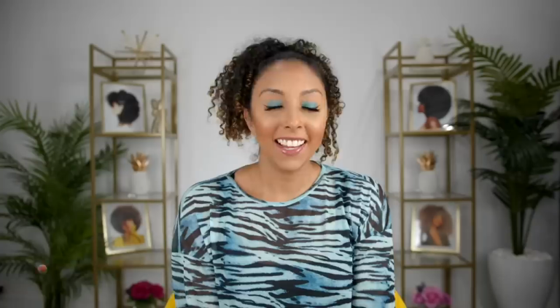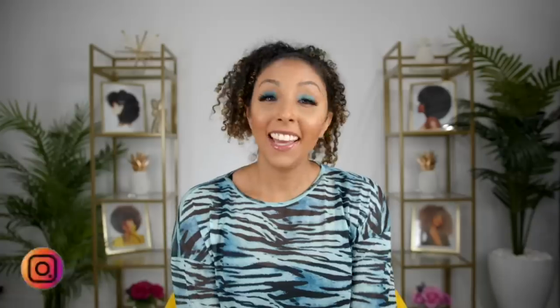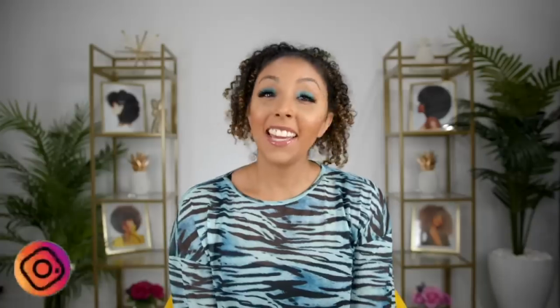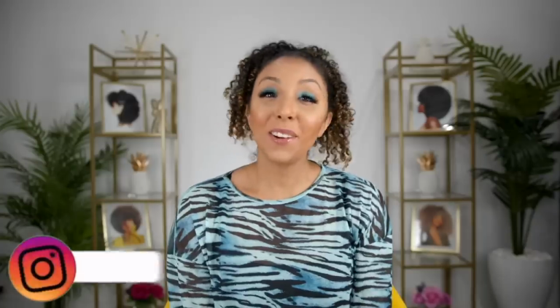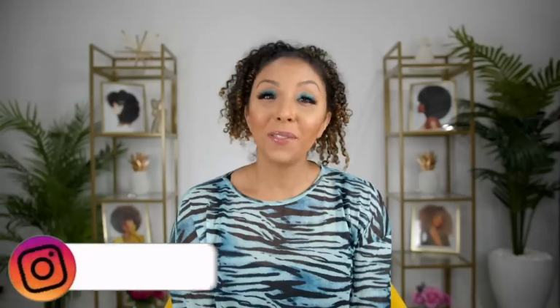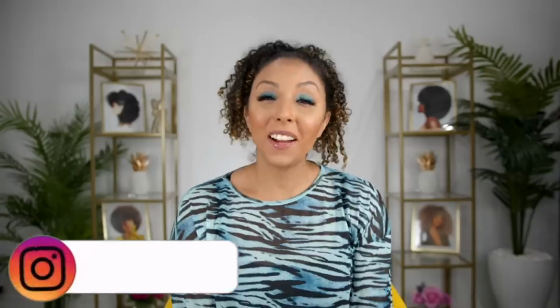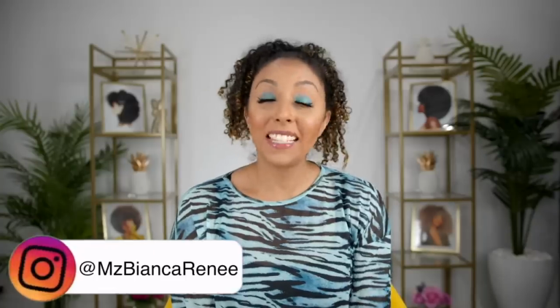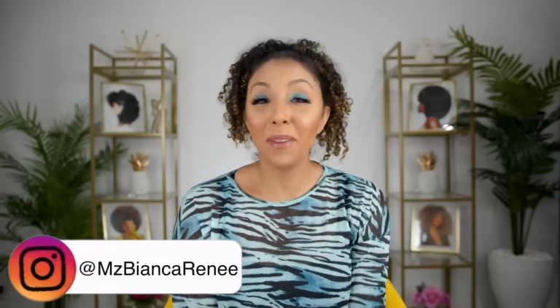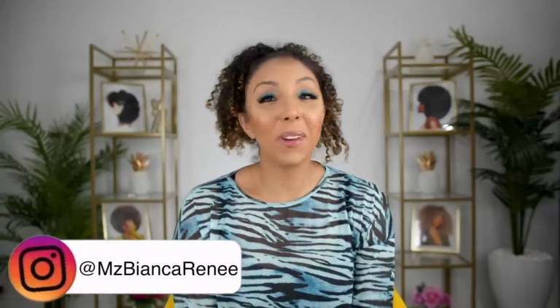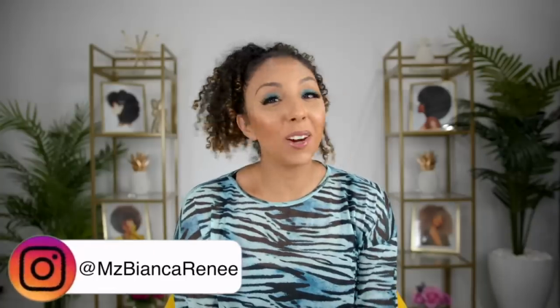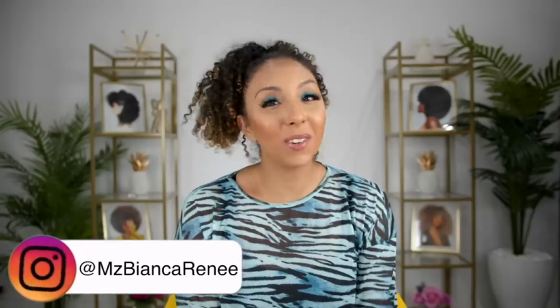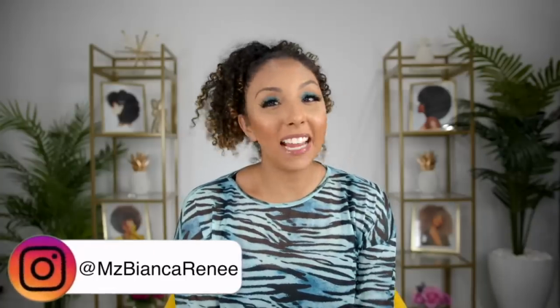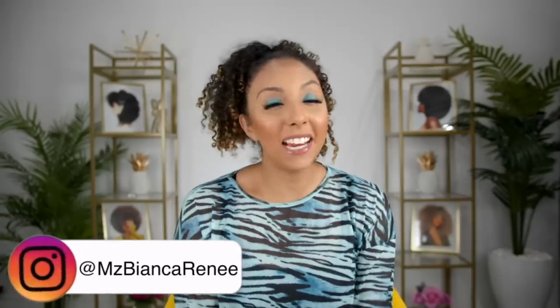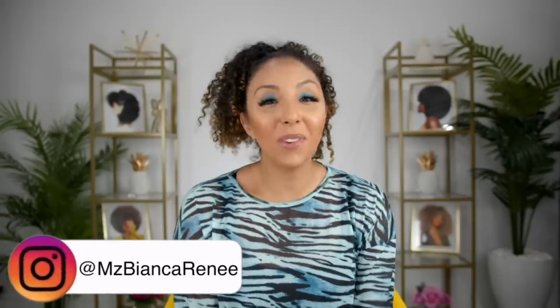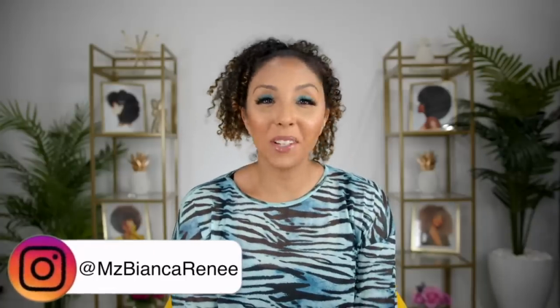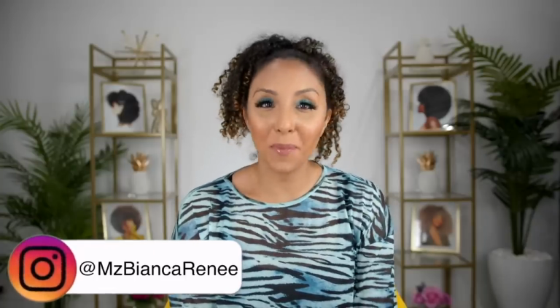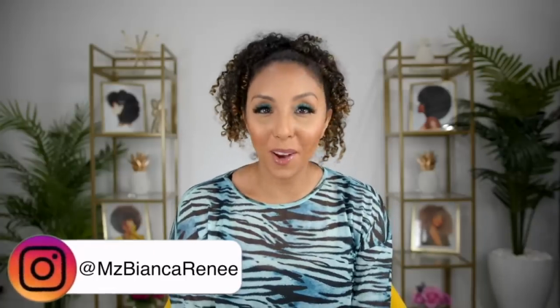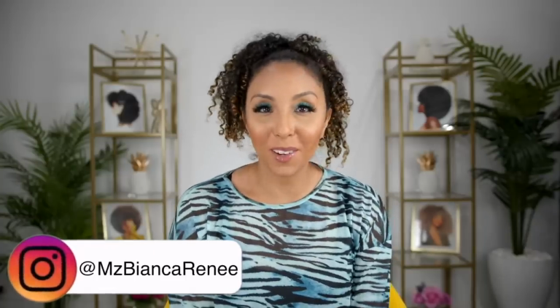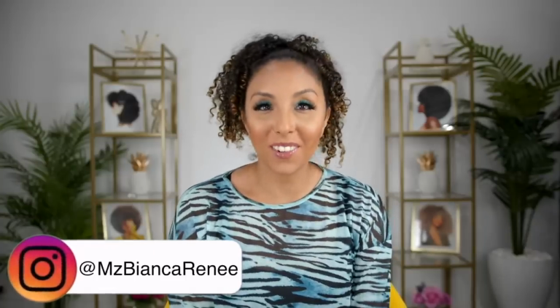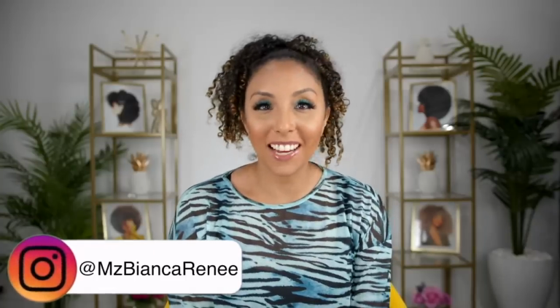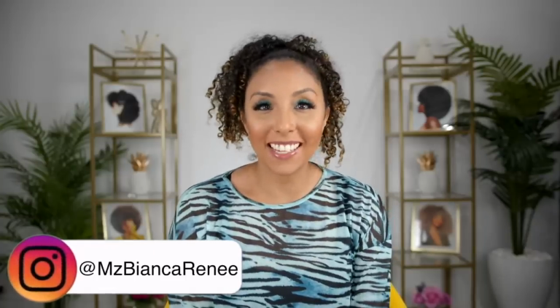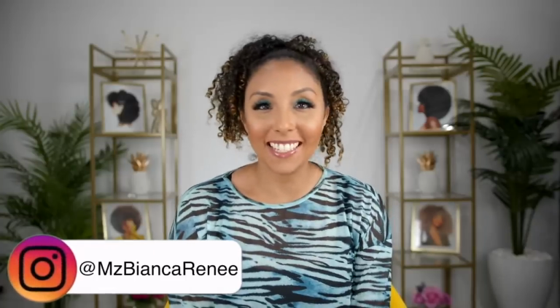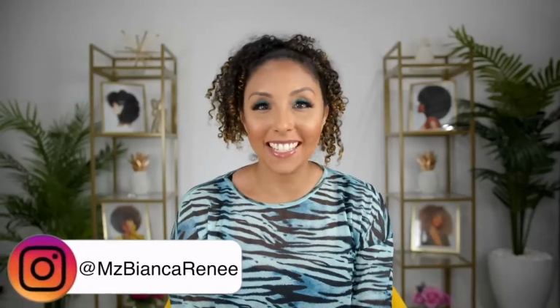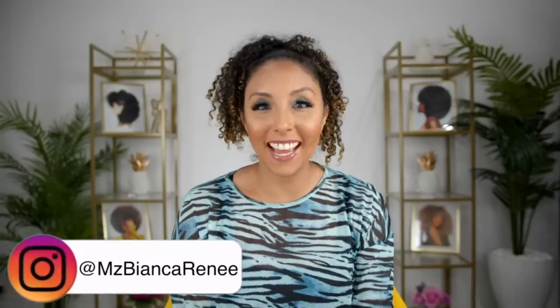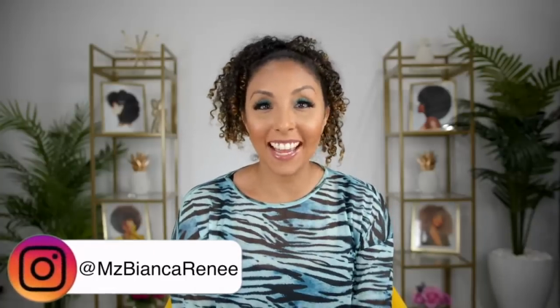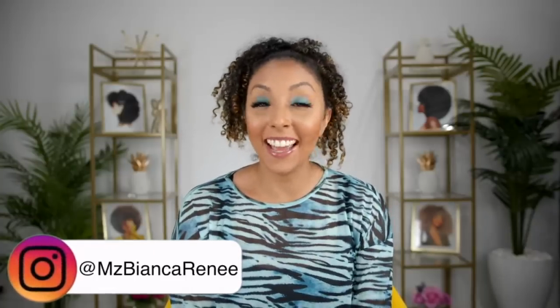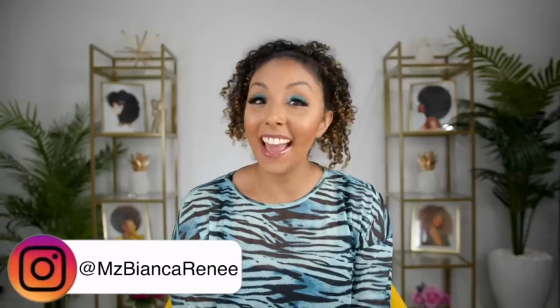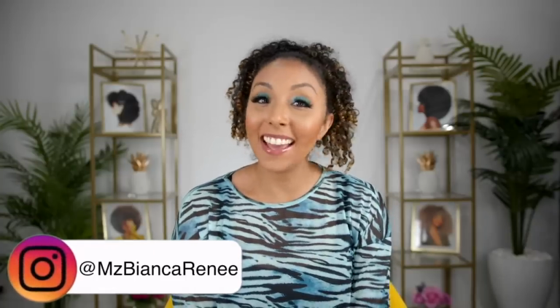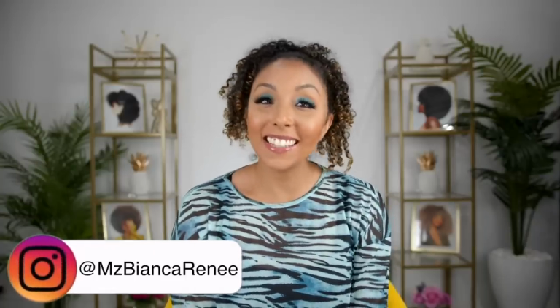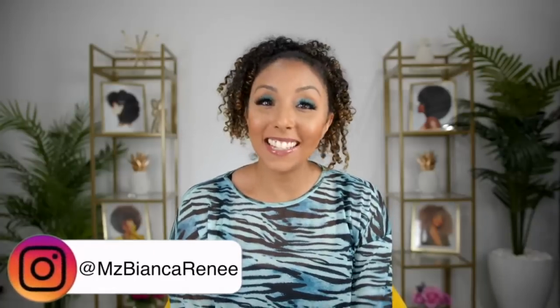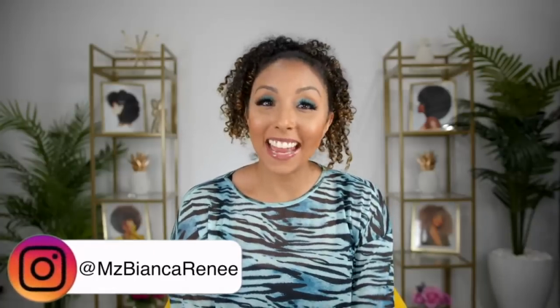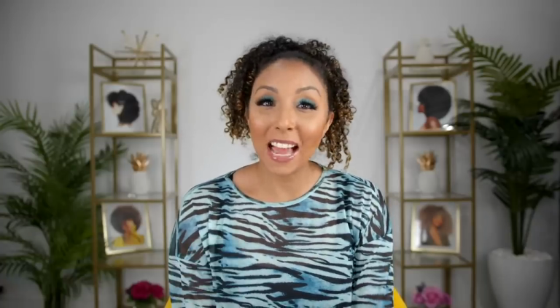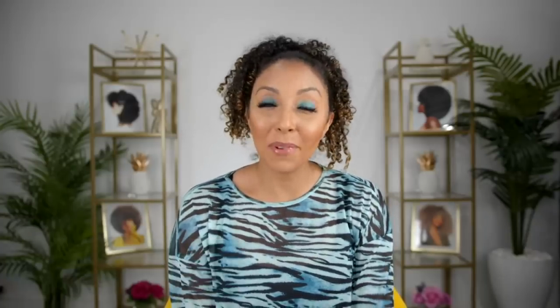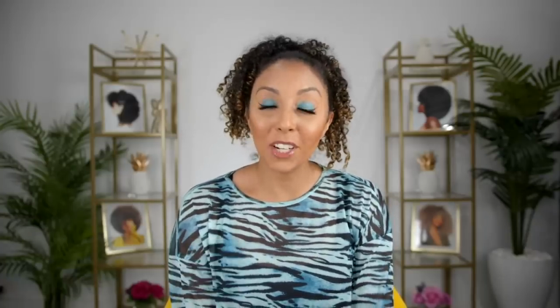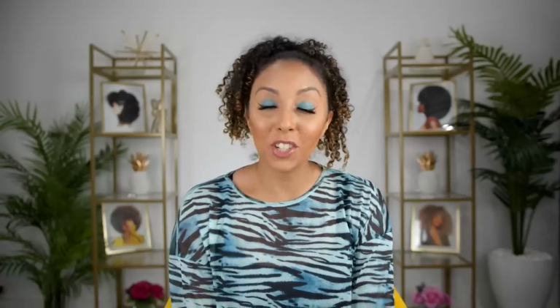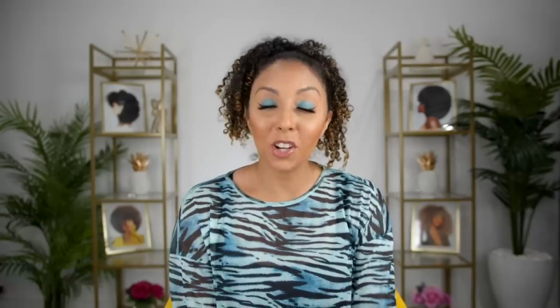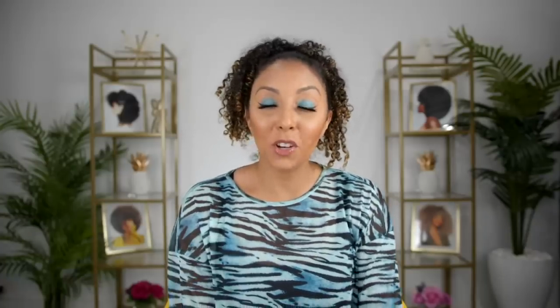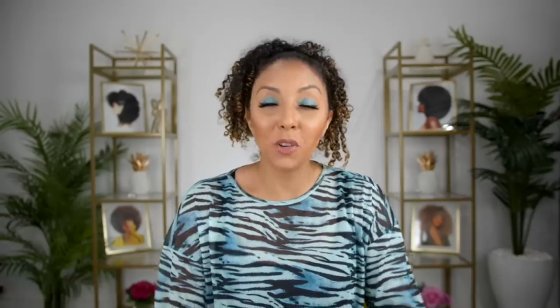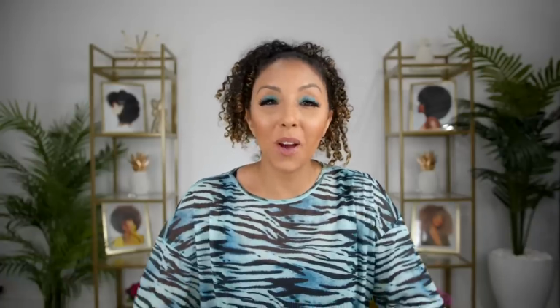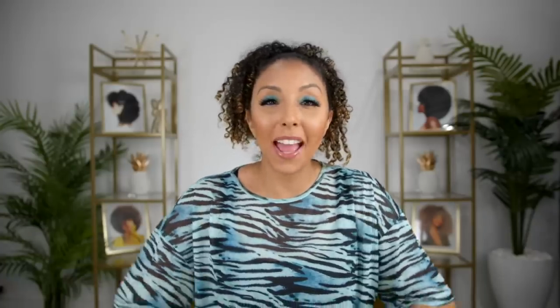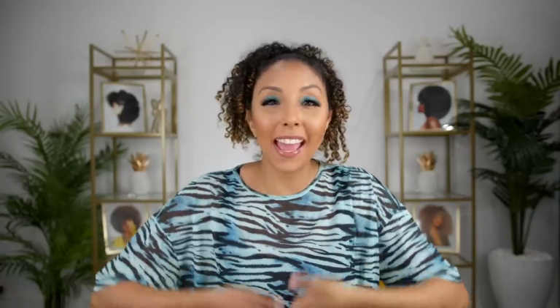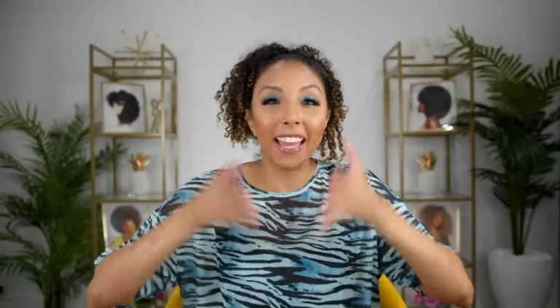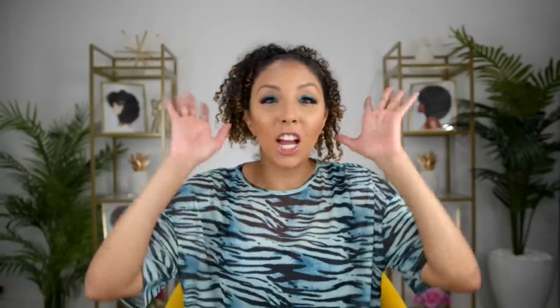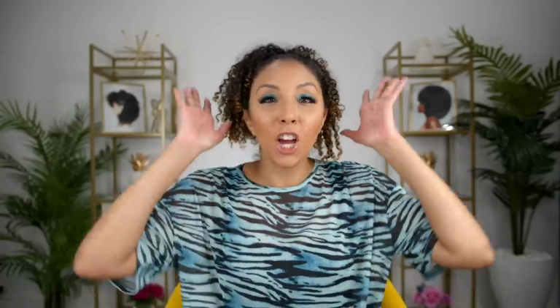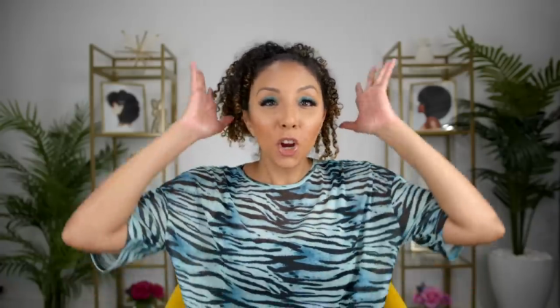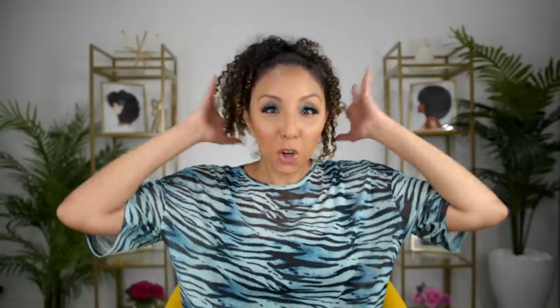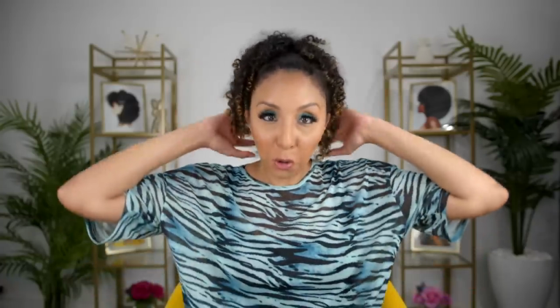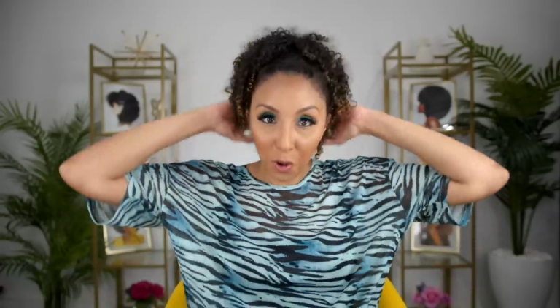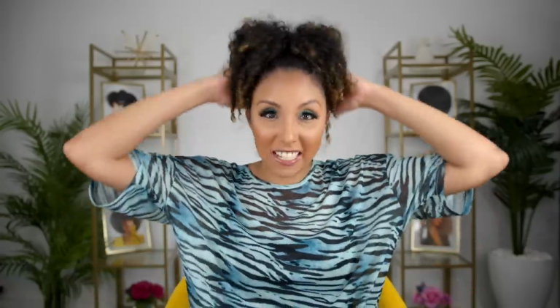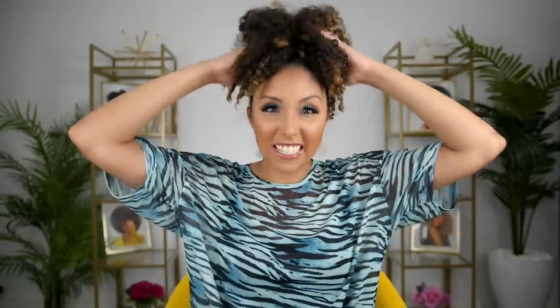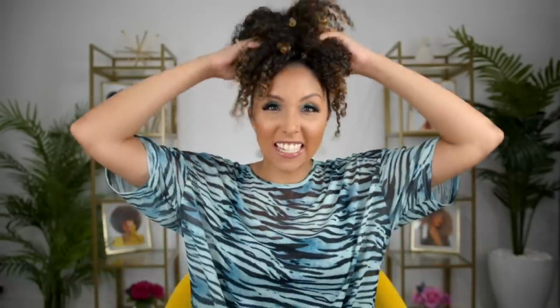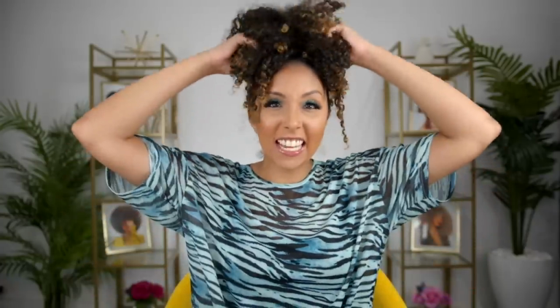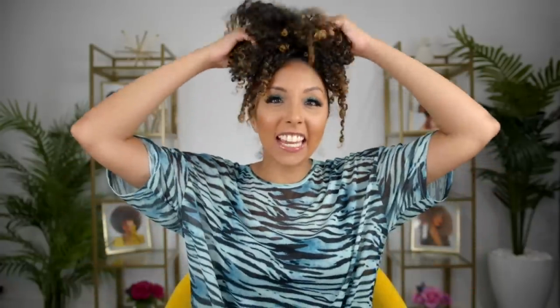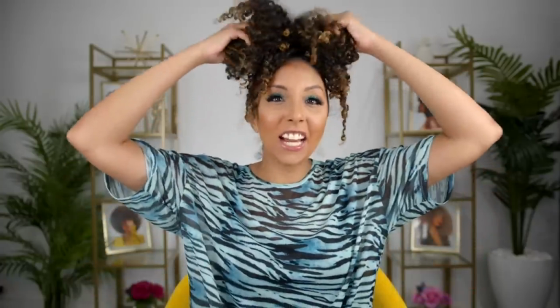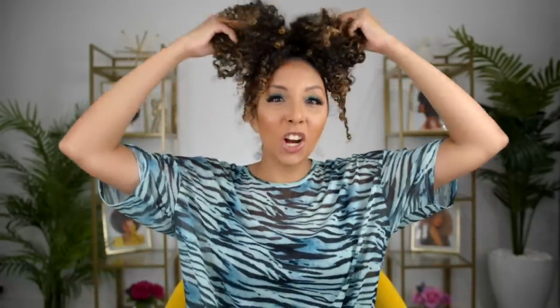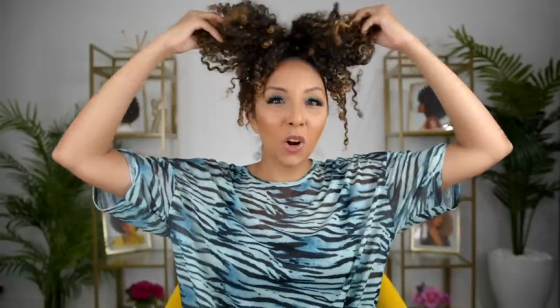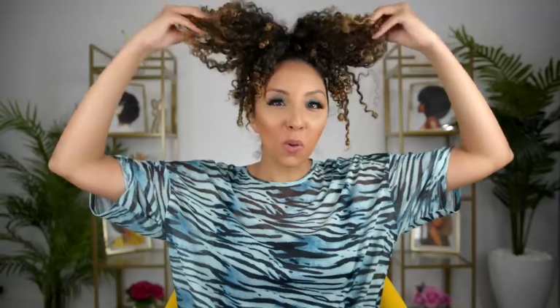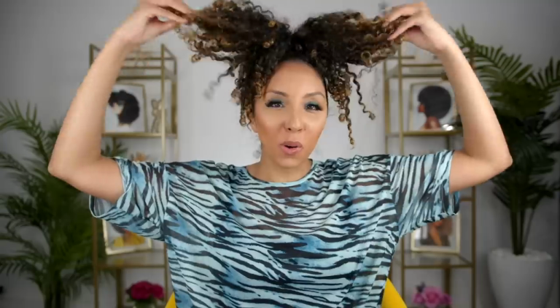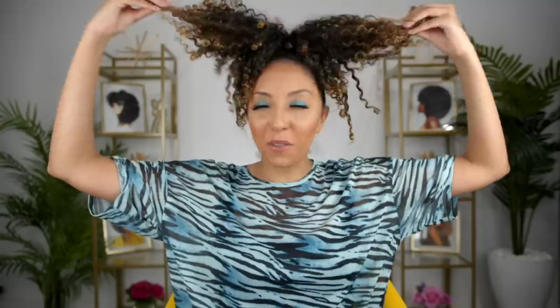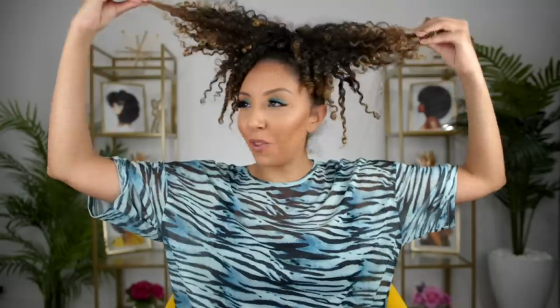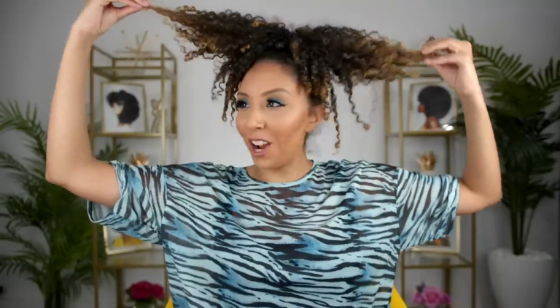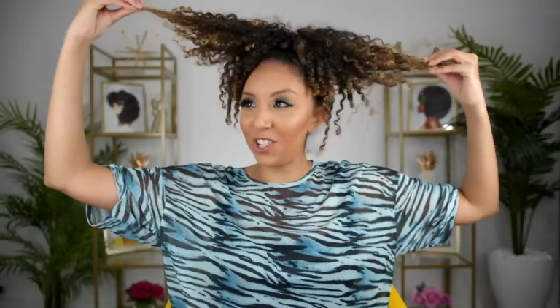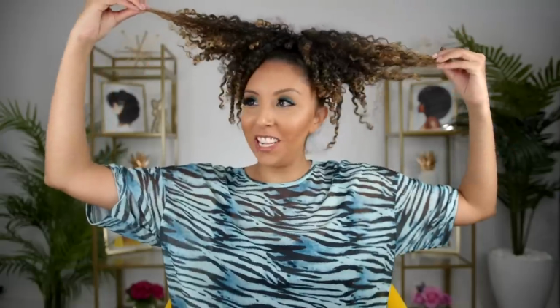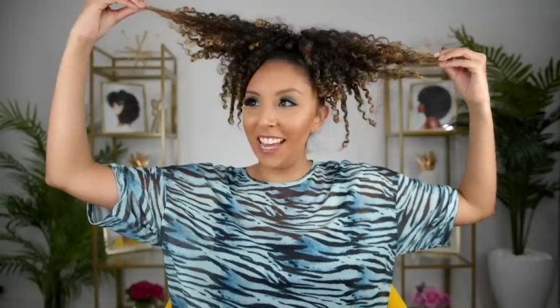Hey girlfriends, I'm Bianca Renee, and you're watching Bianca Renee Today. Today I'm going to show you a crusty refresh day.